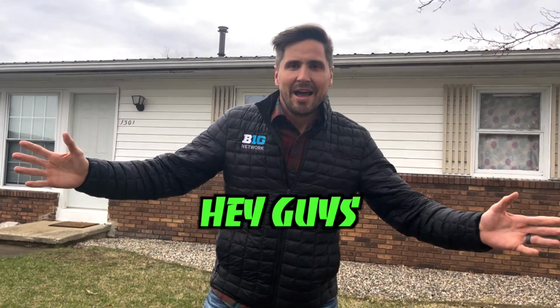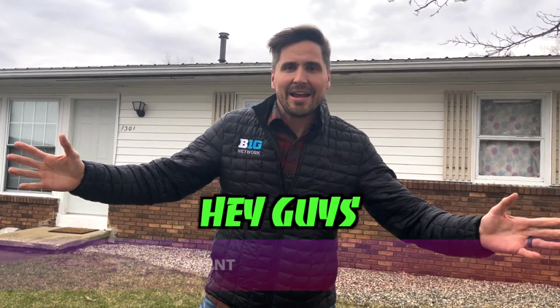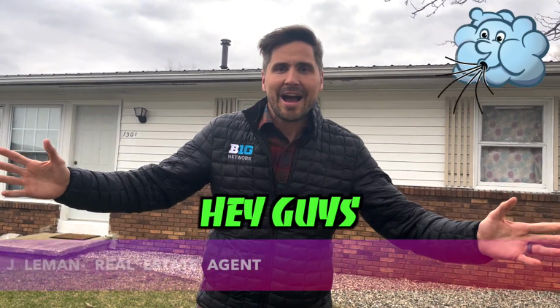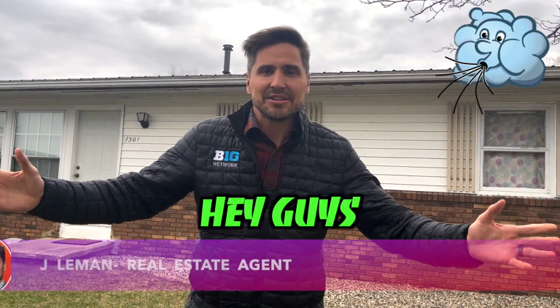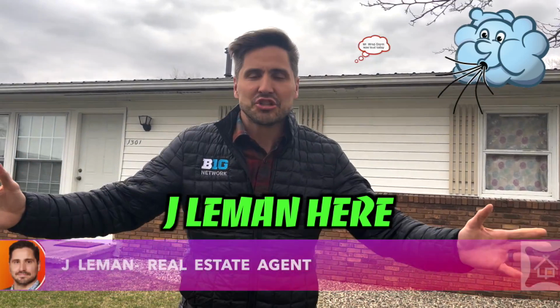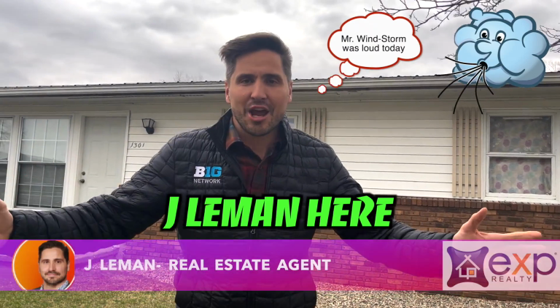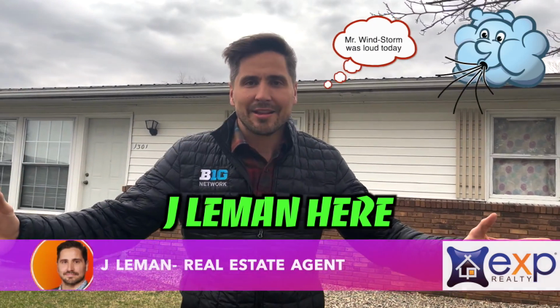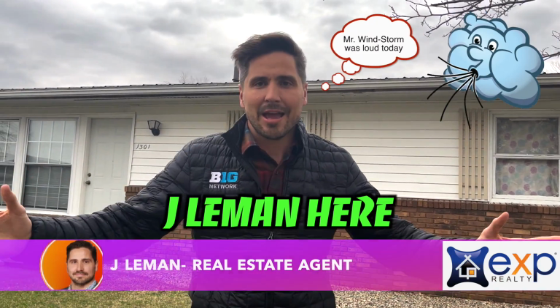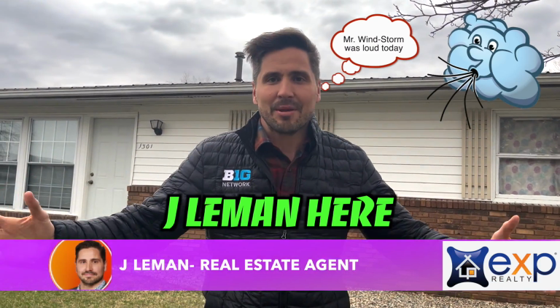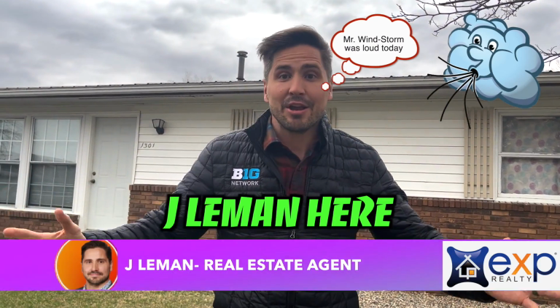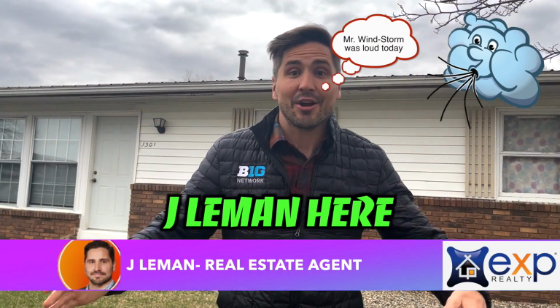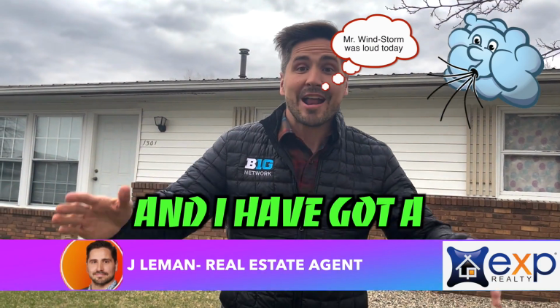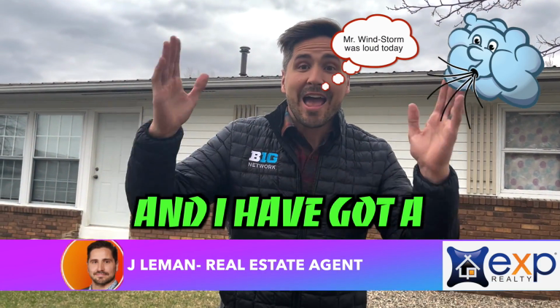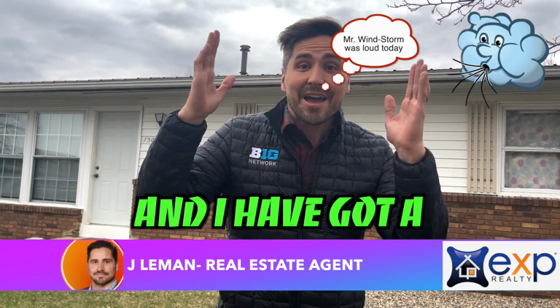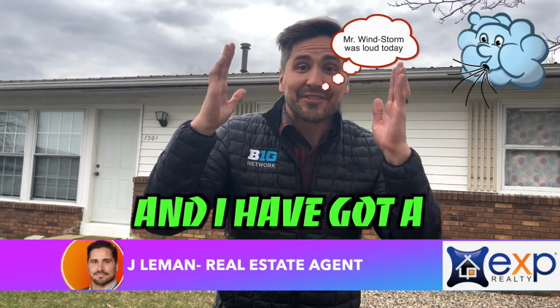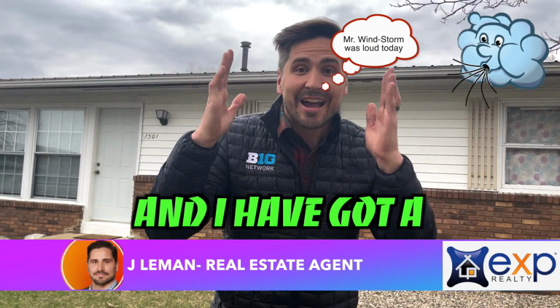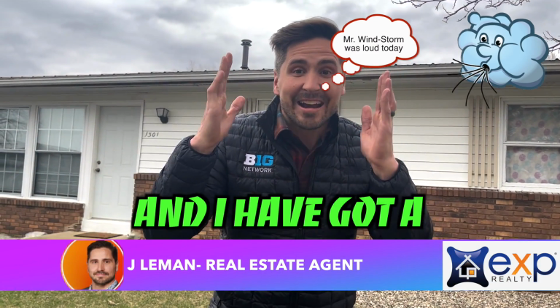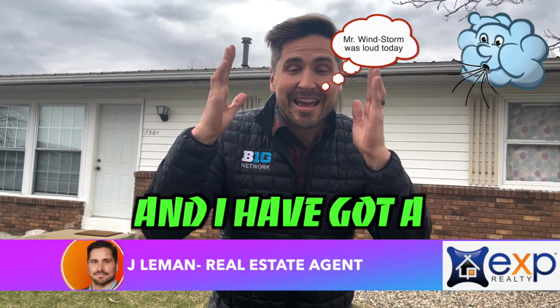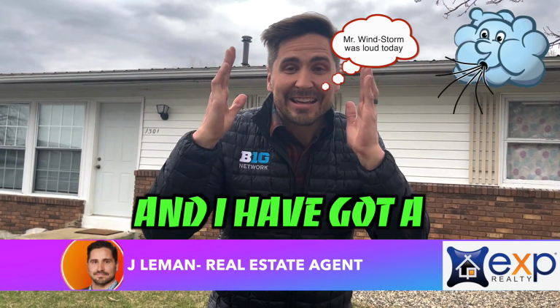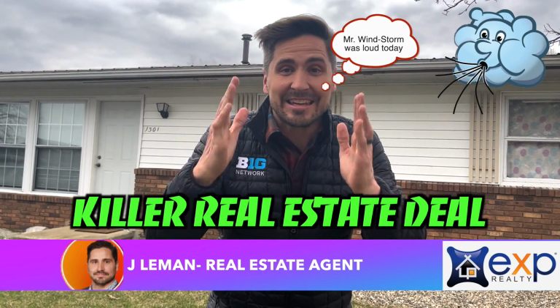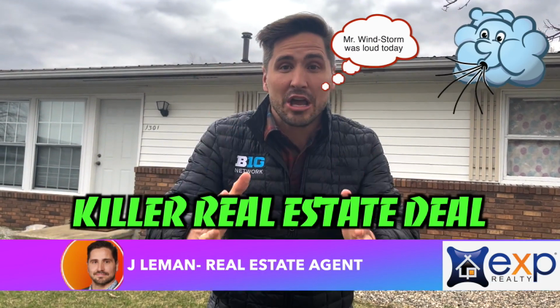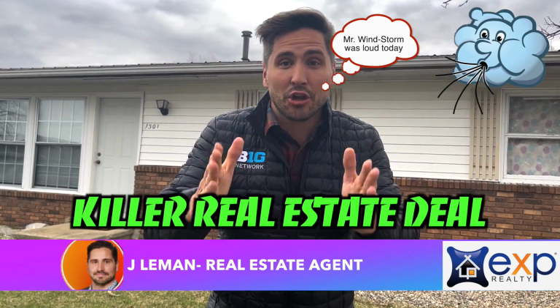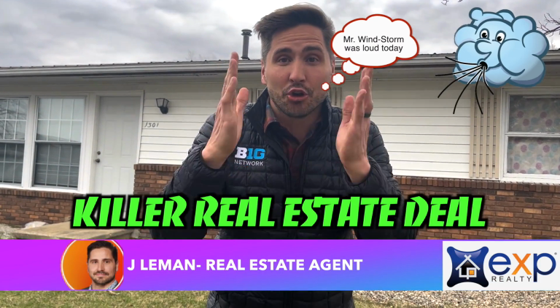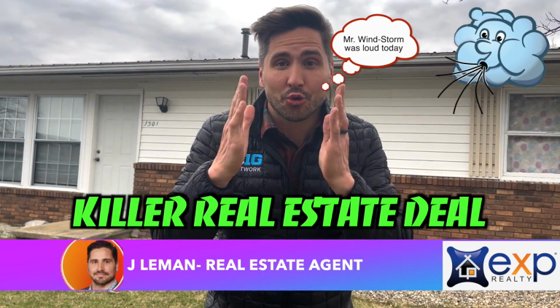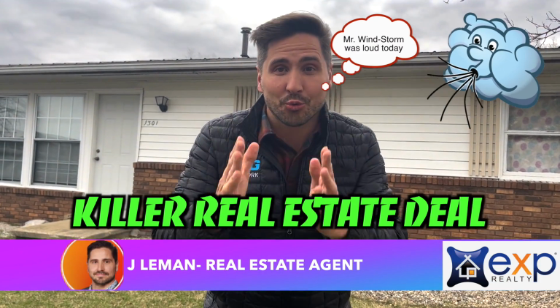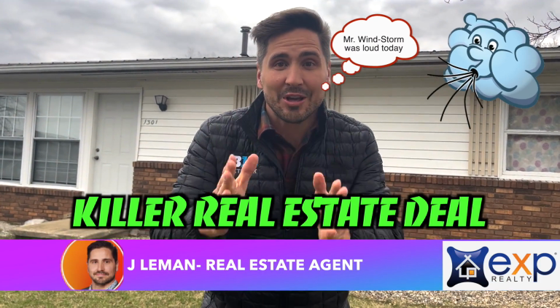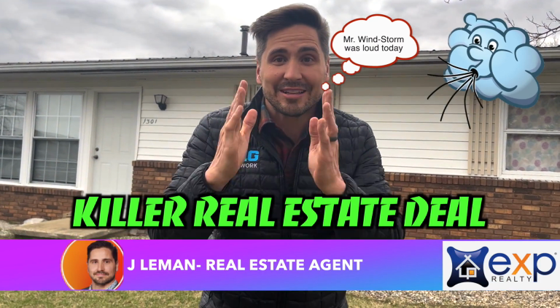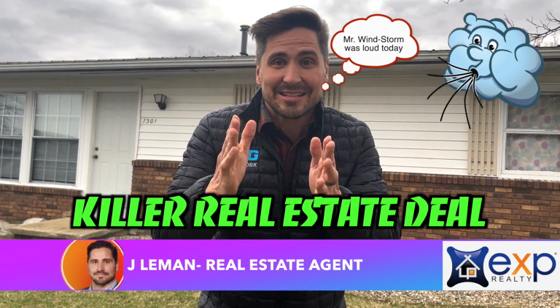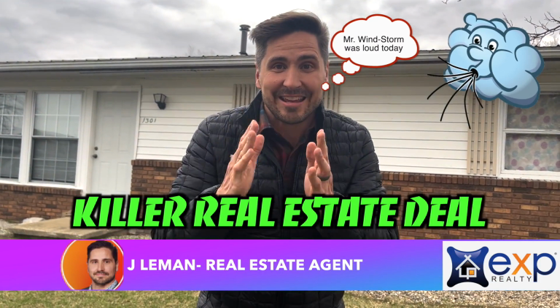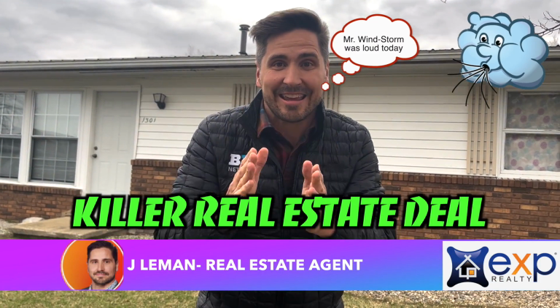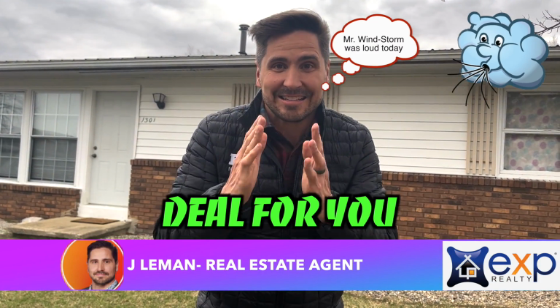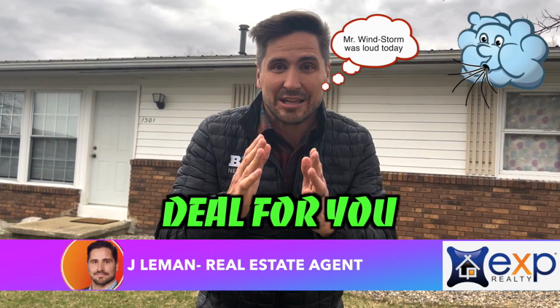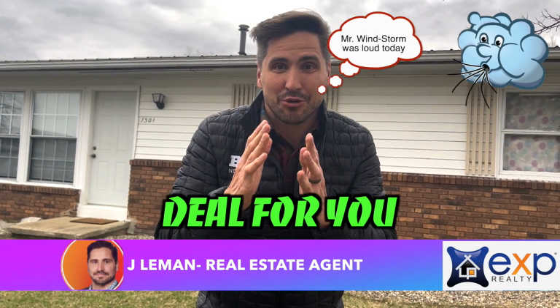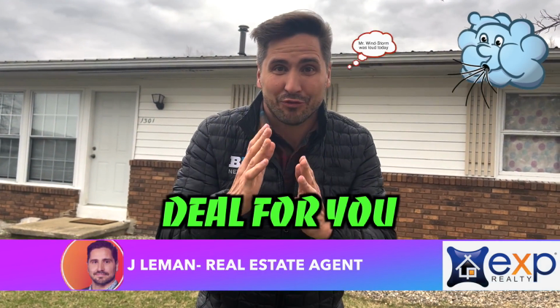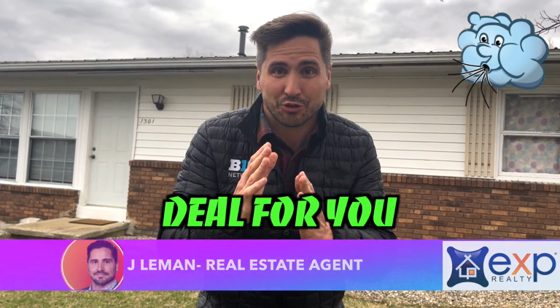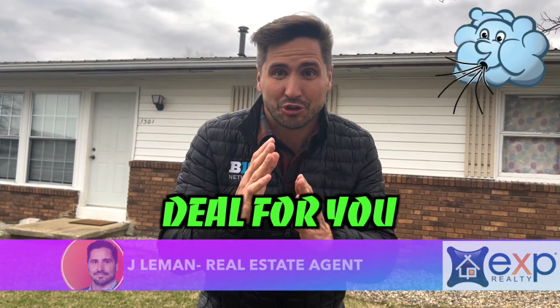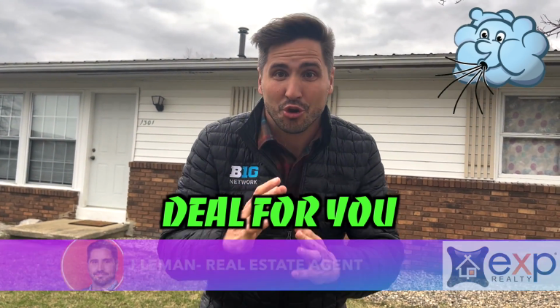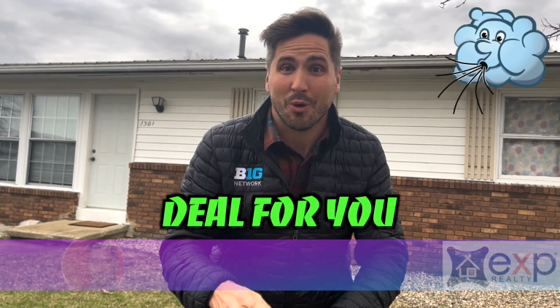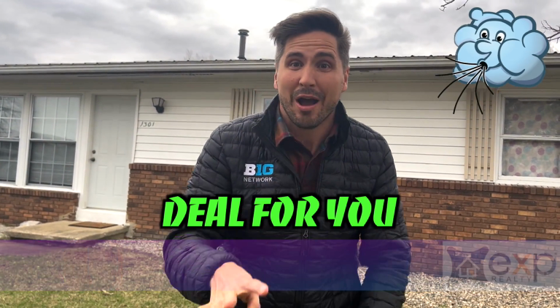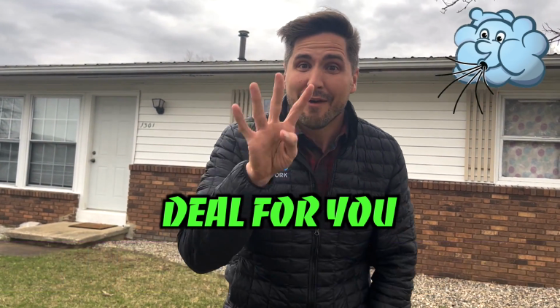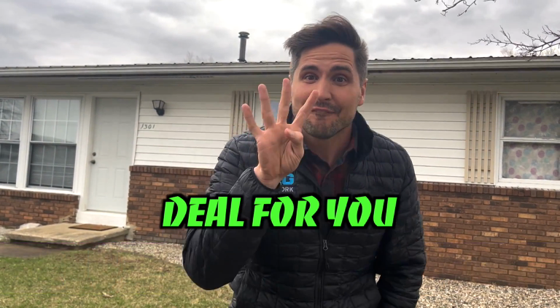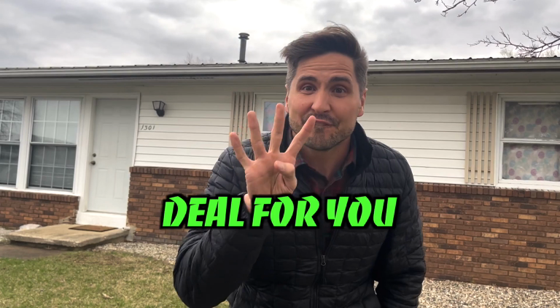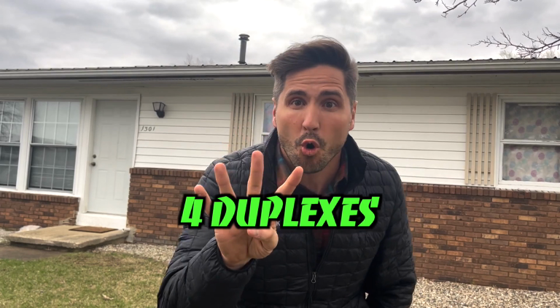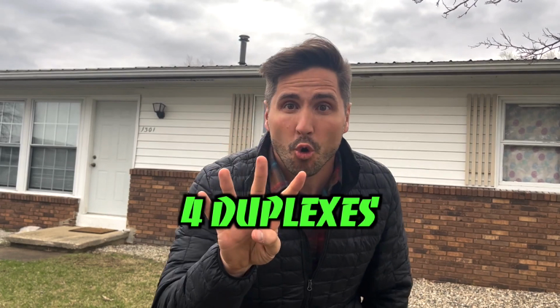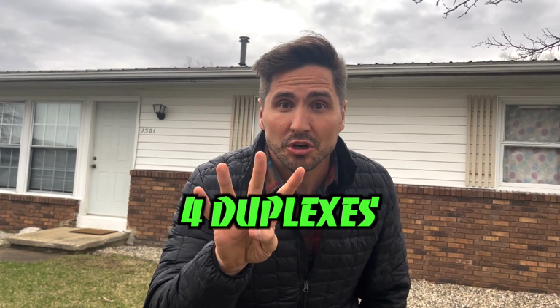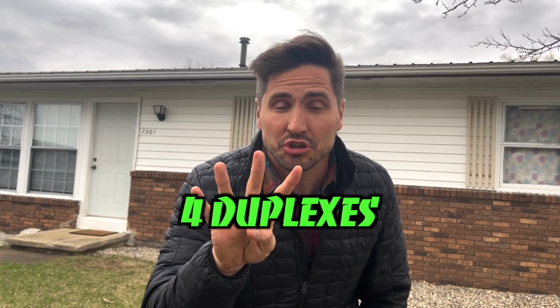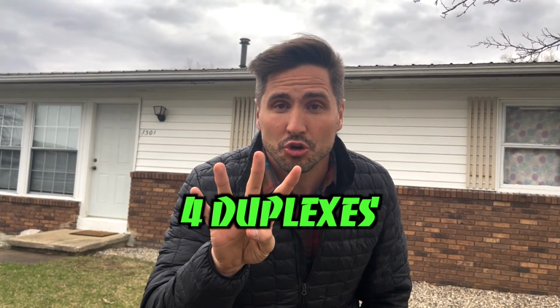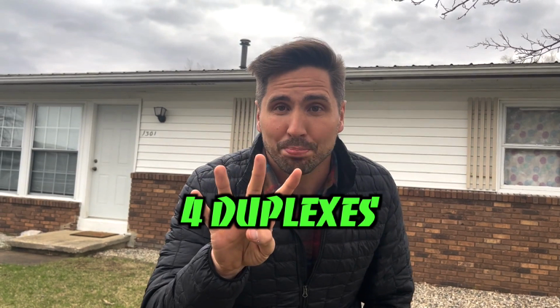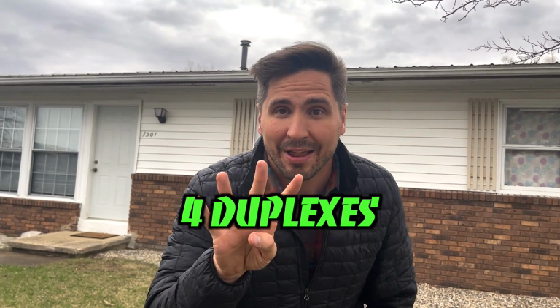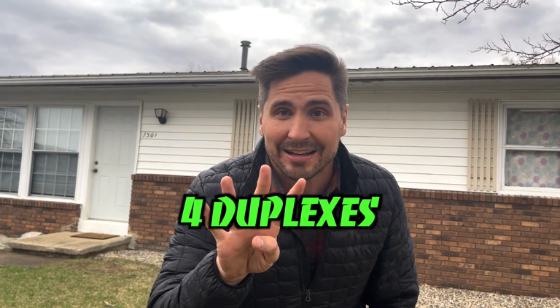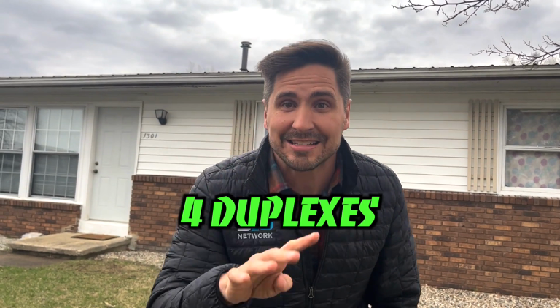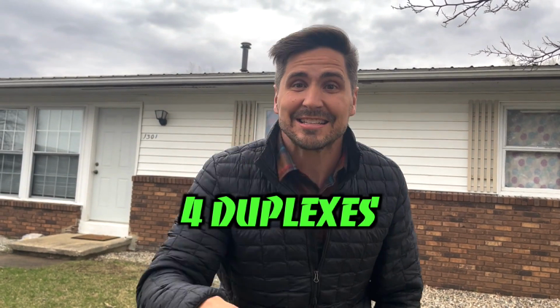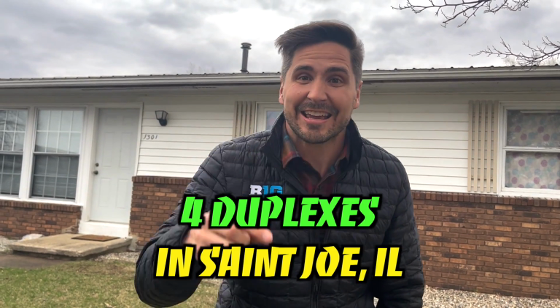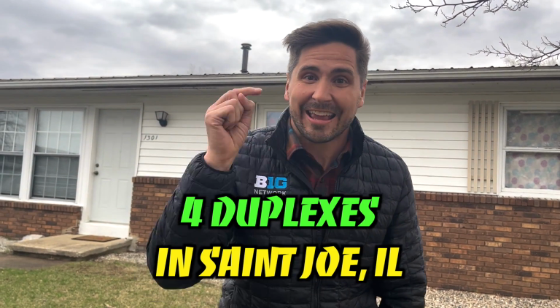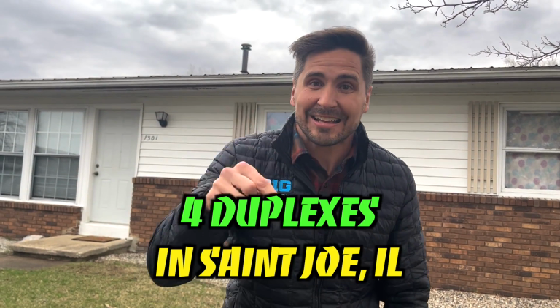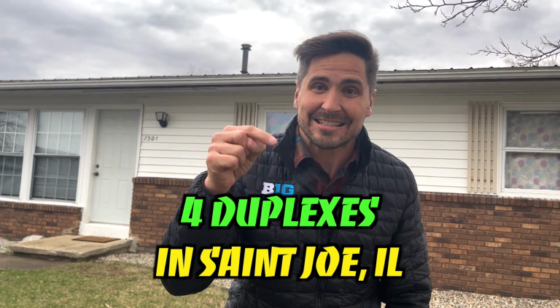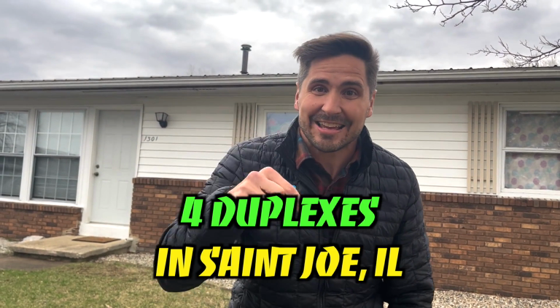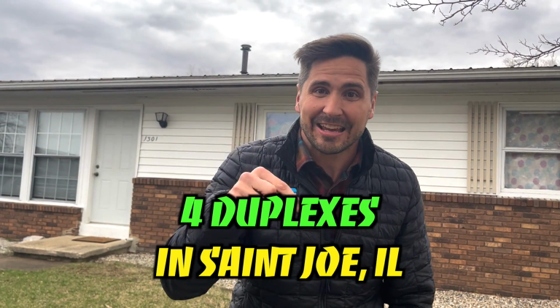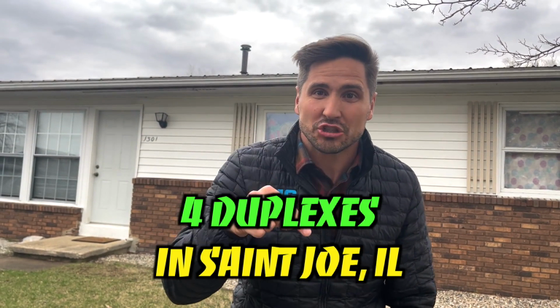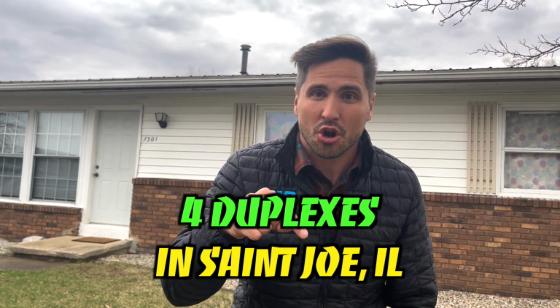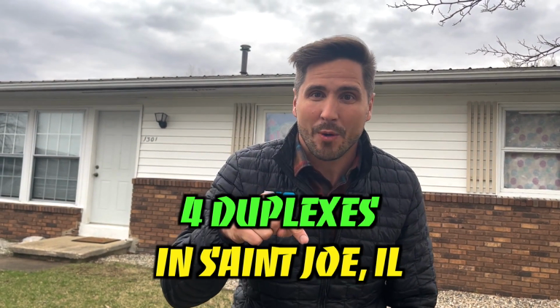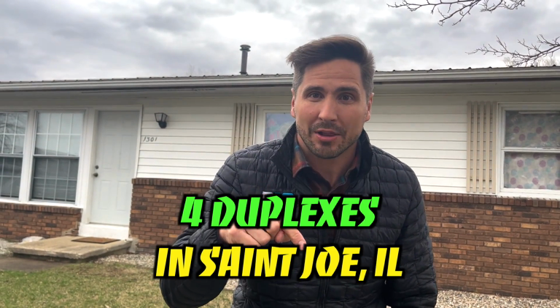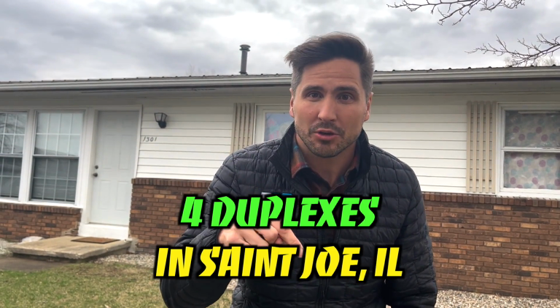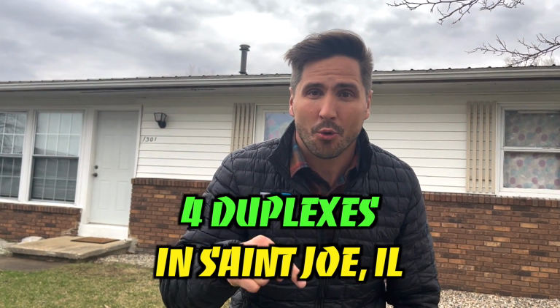Hey guys, Jay Layman here, and I have got a killer real estate deal for you. Four duplexes in St. Joe, Illinois.